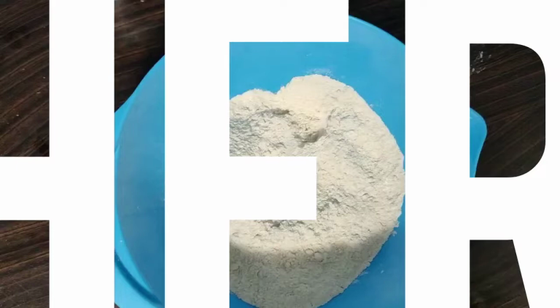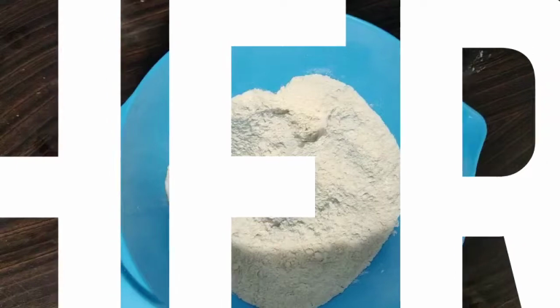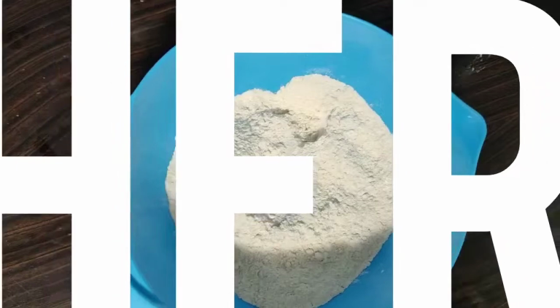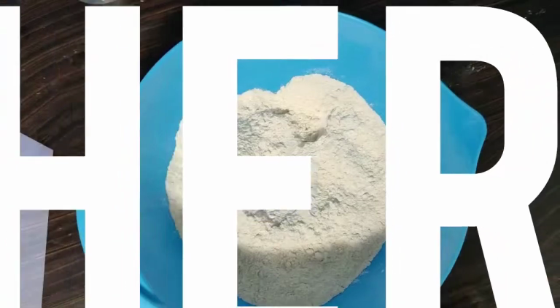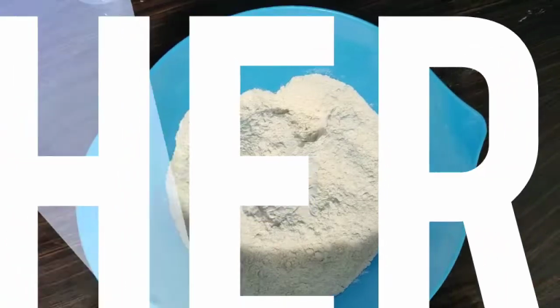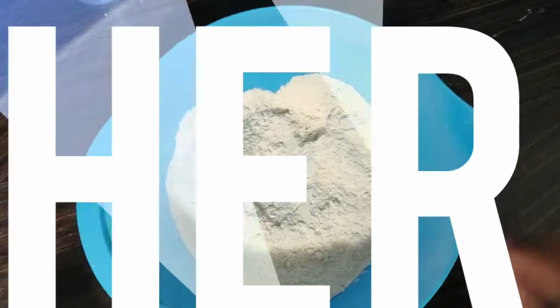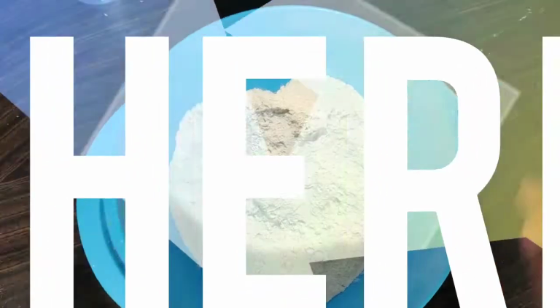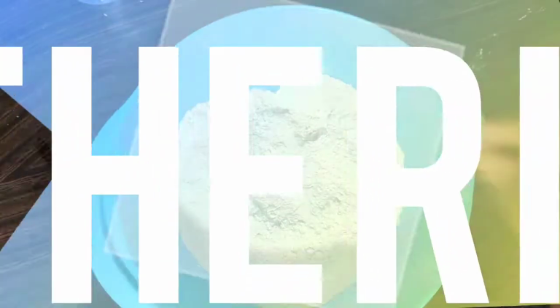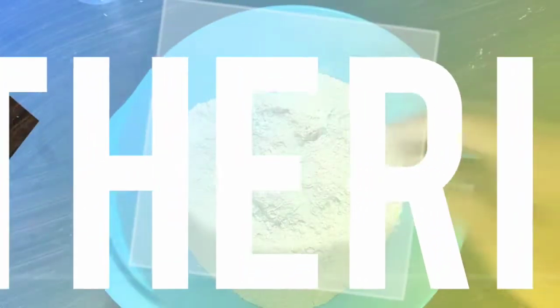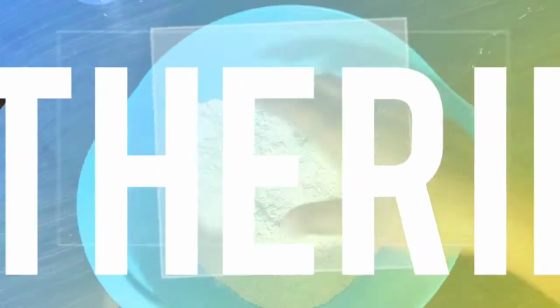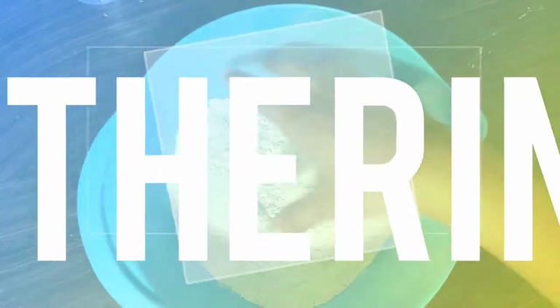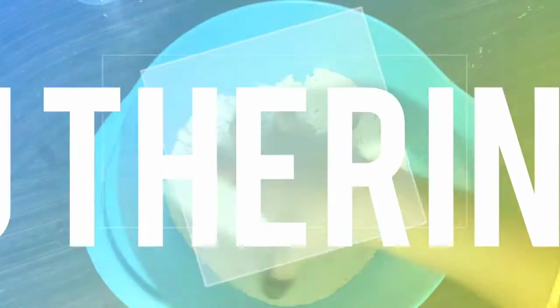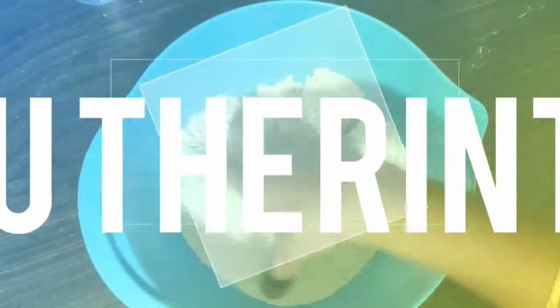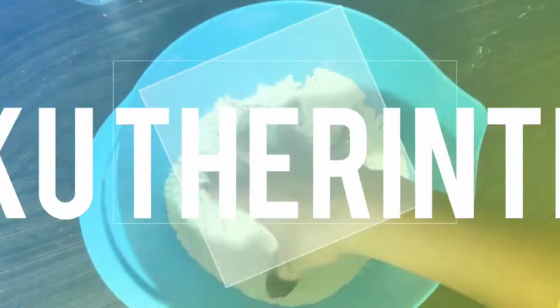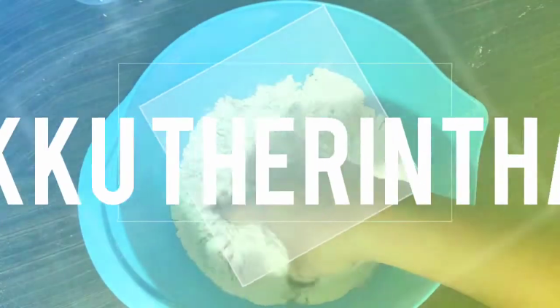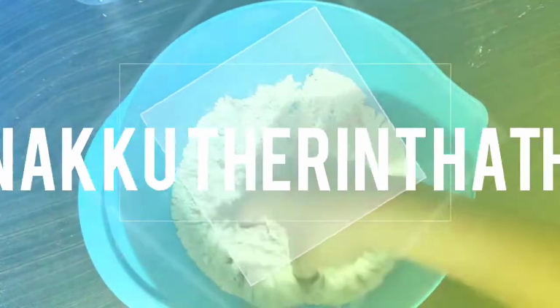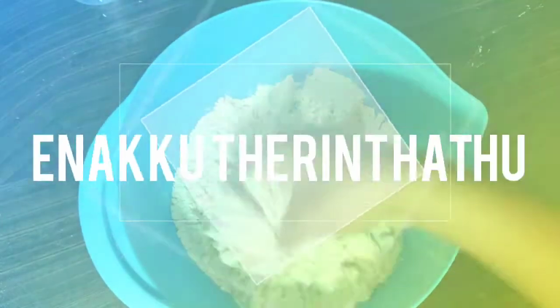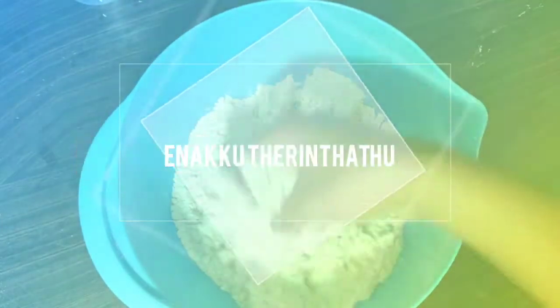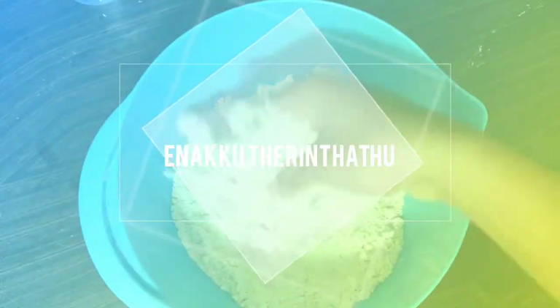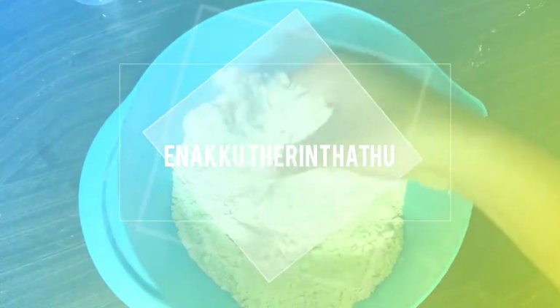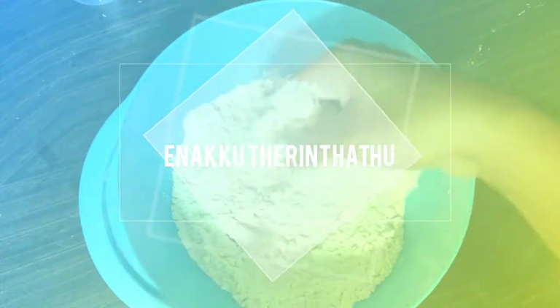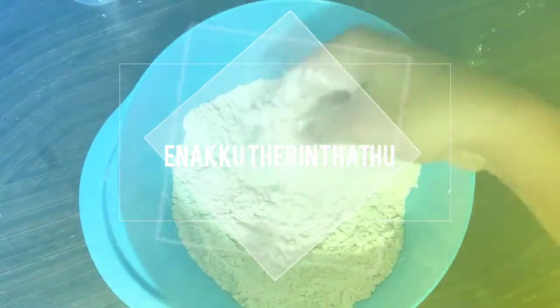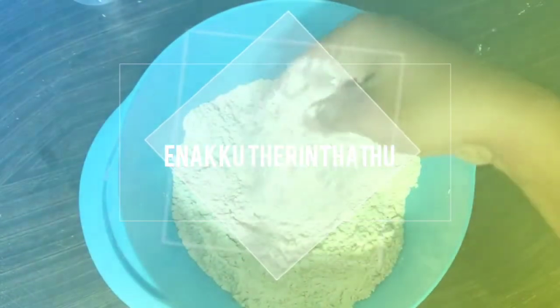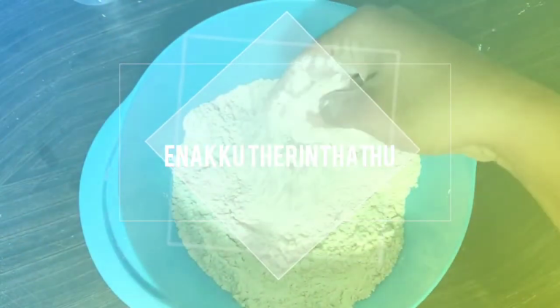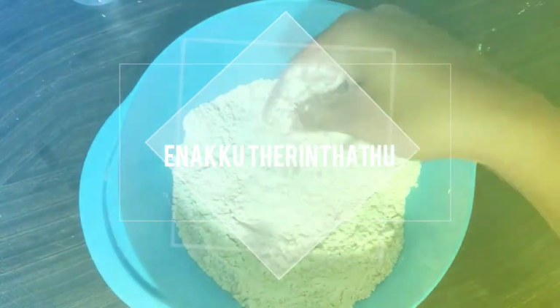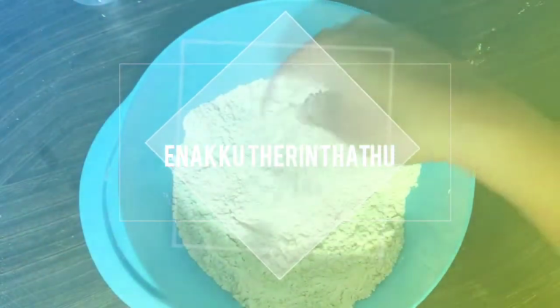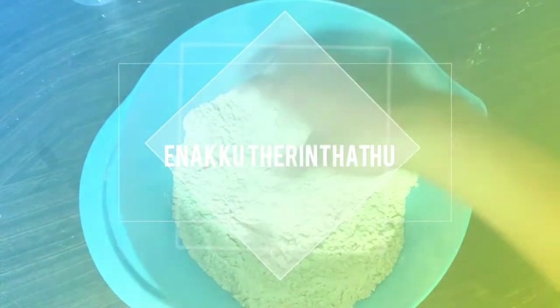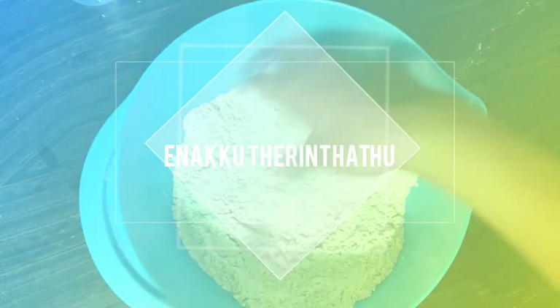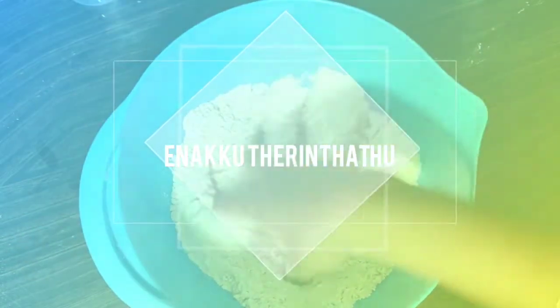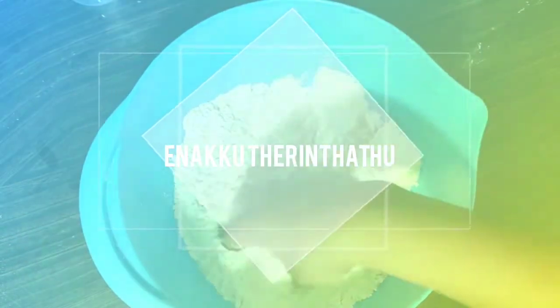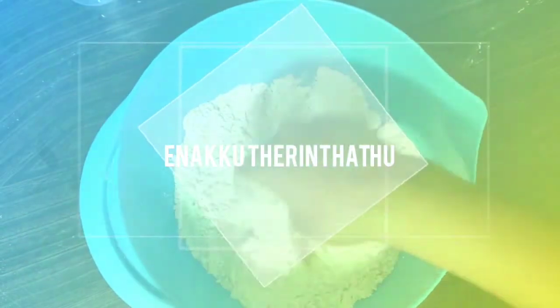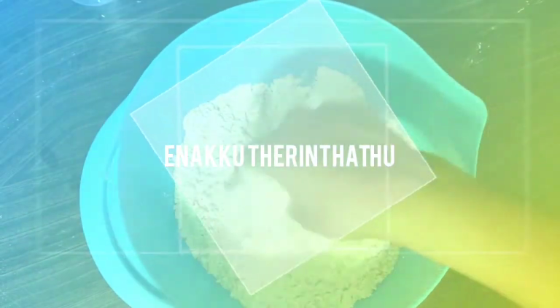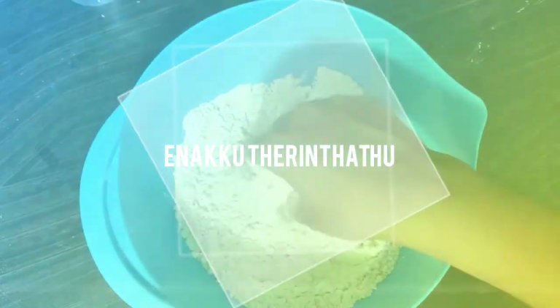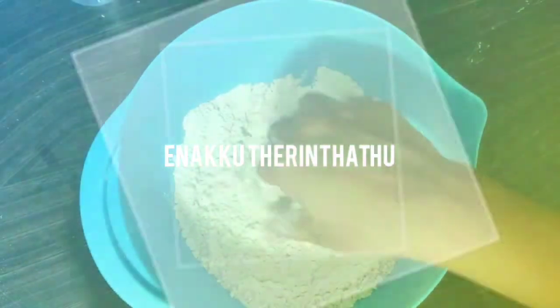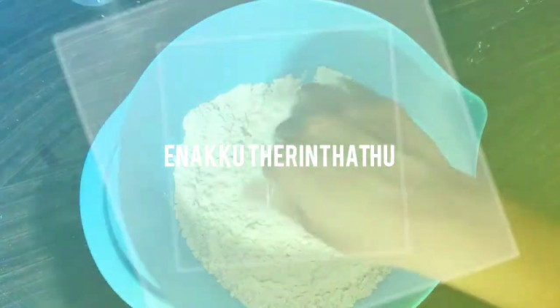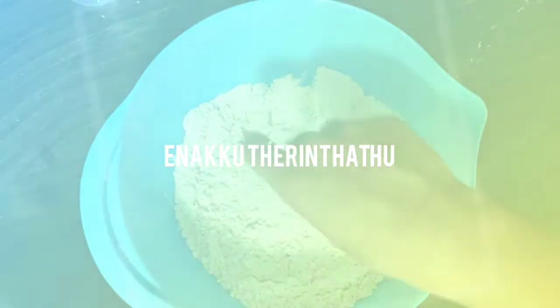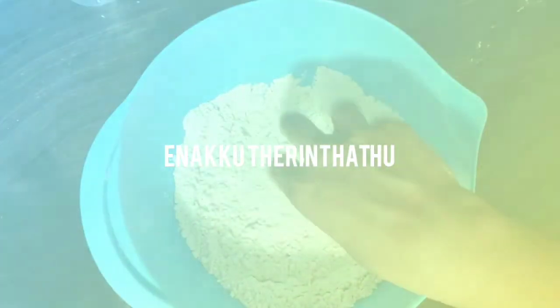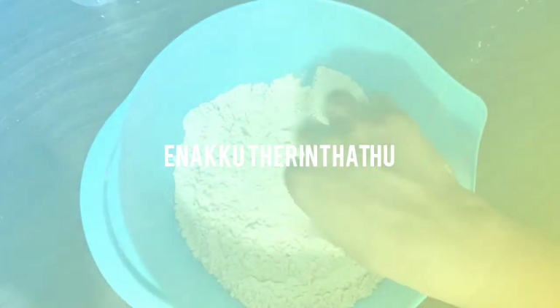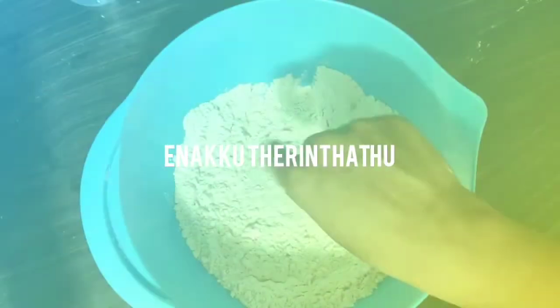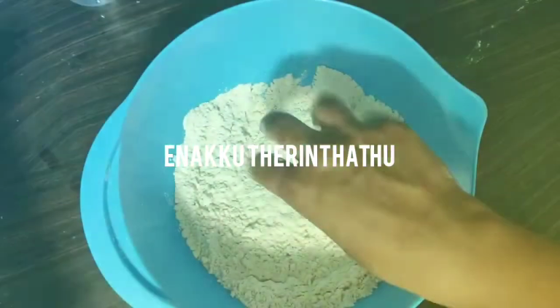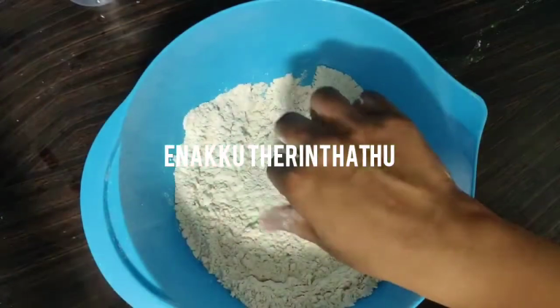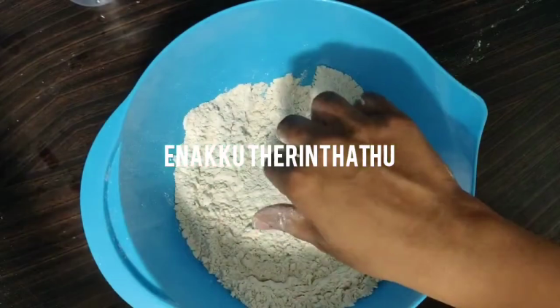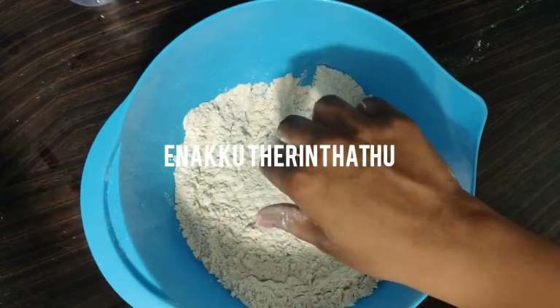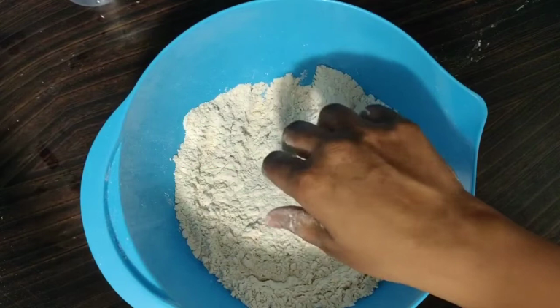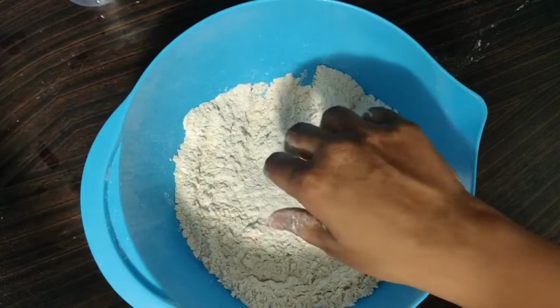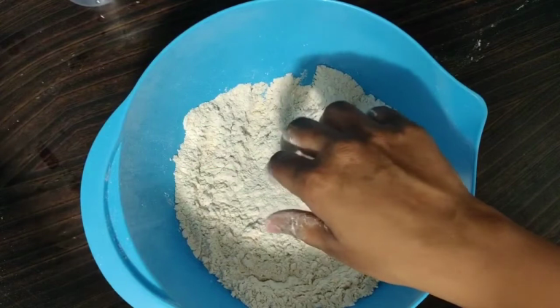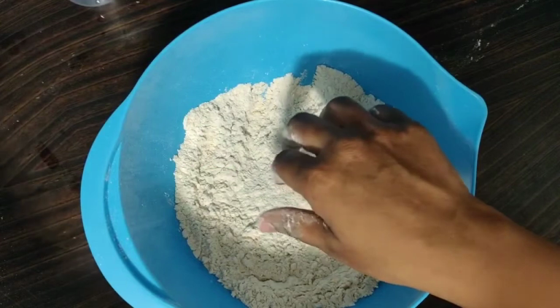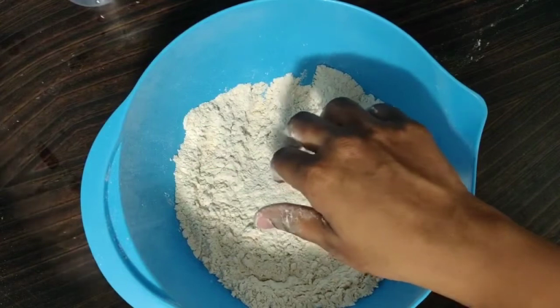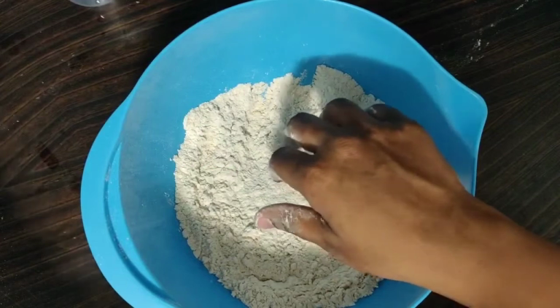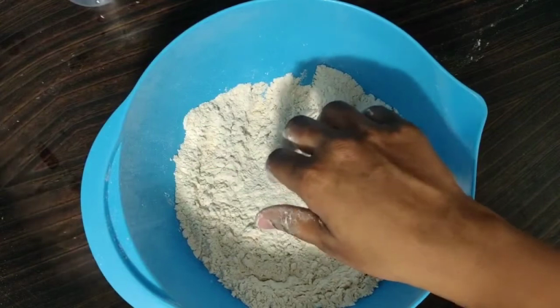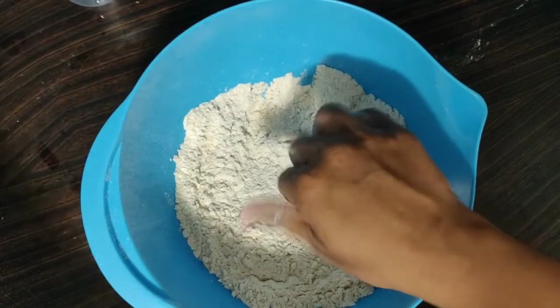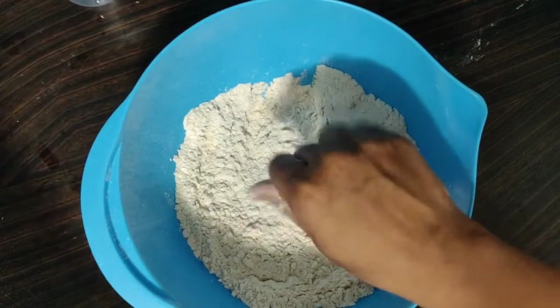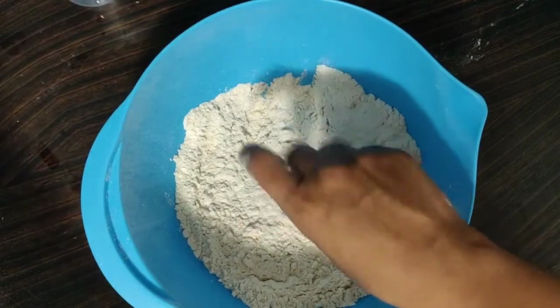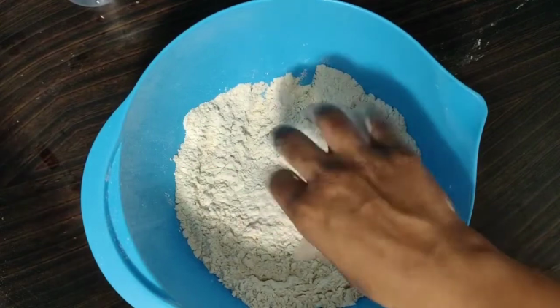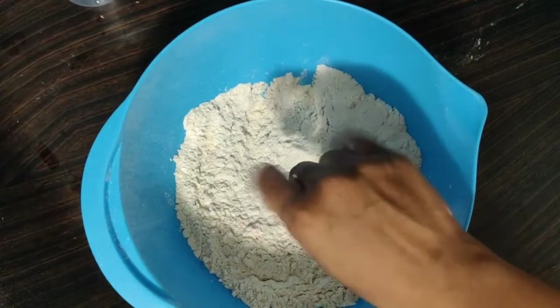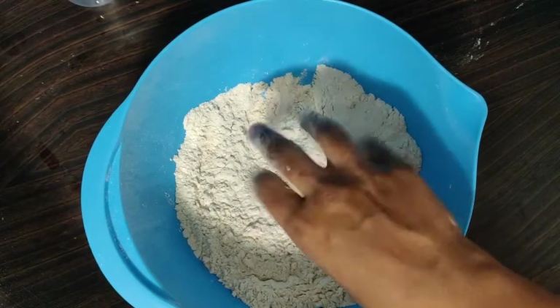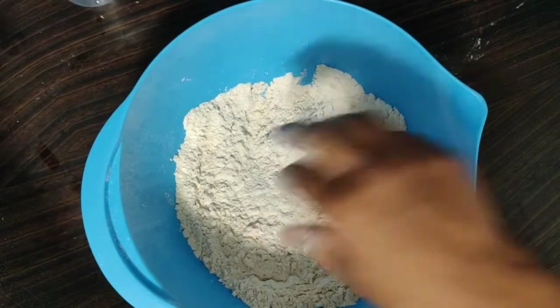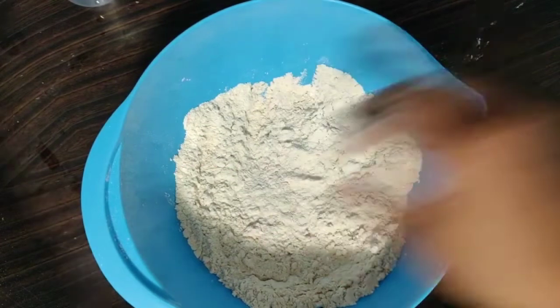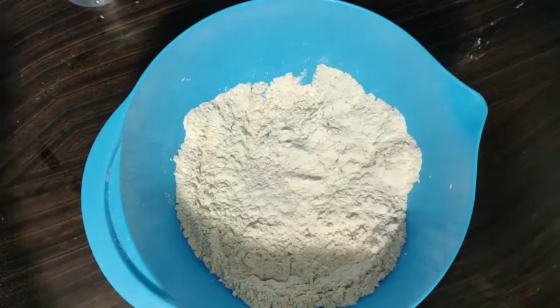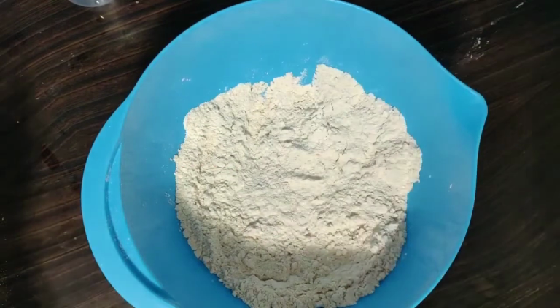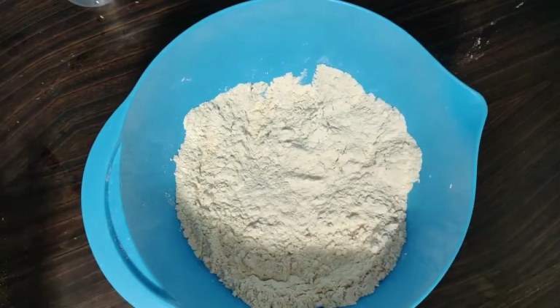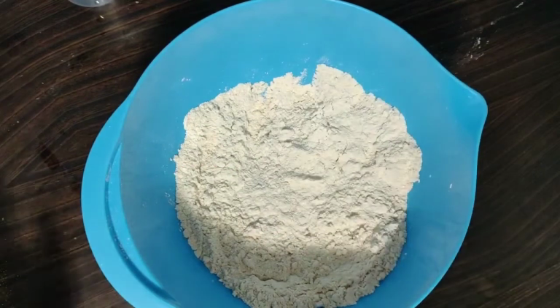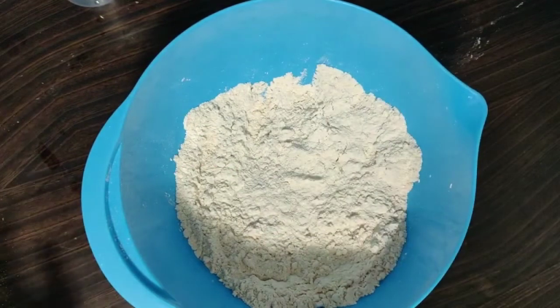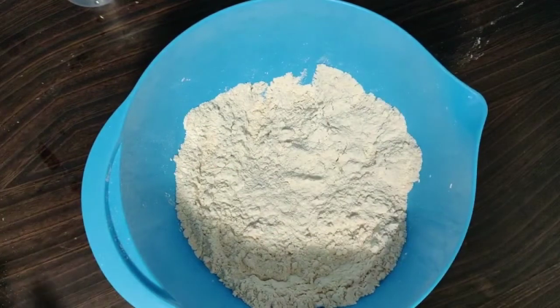Hi, welcome back to my channel. Today we are going to show a parota recipe with egg curry.